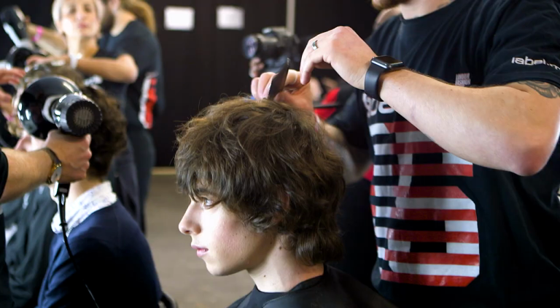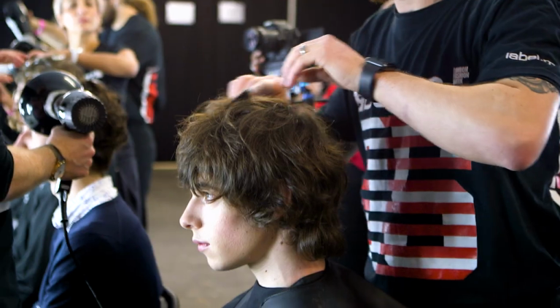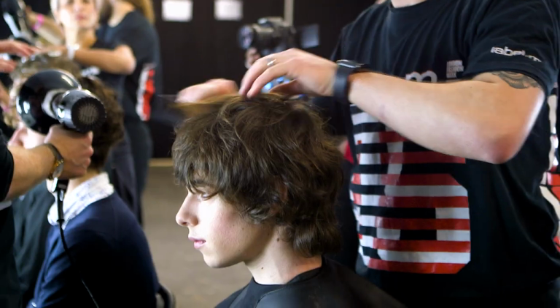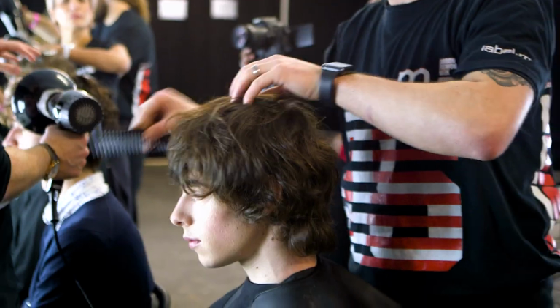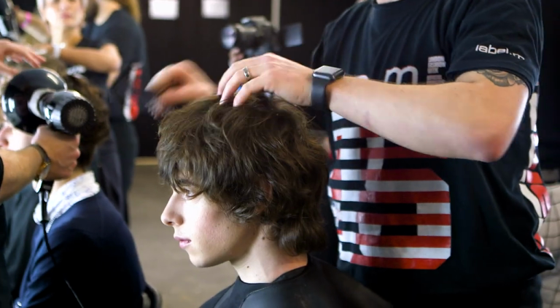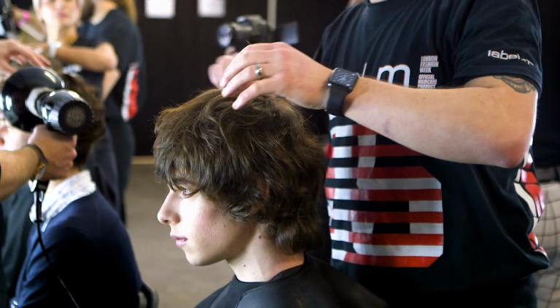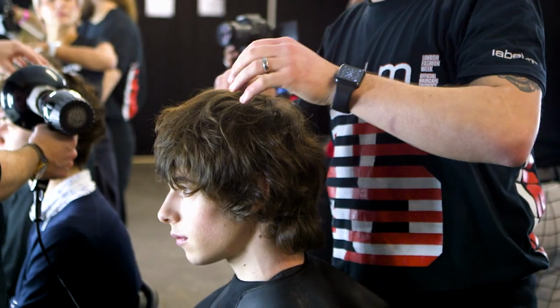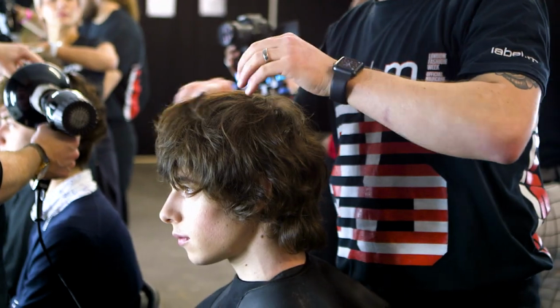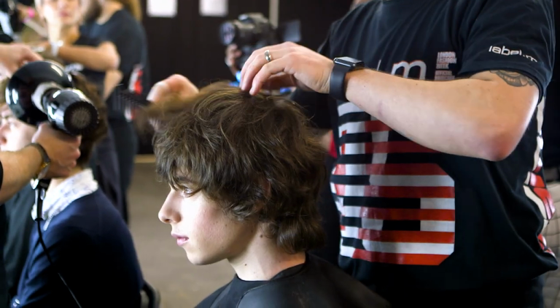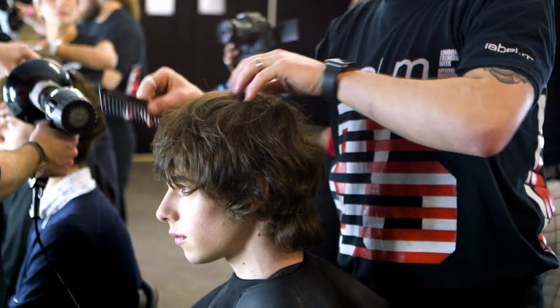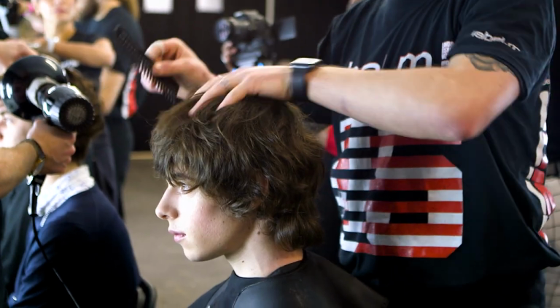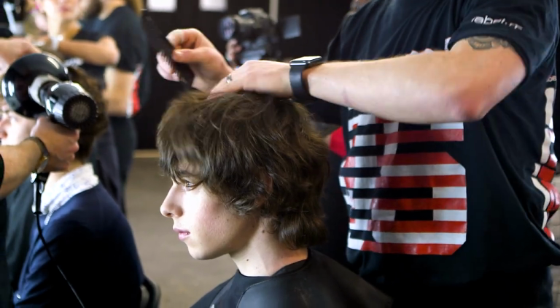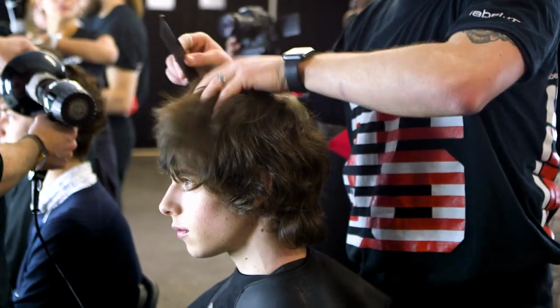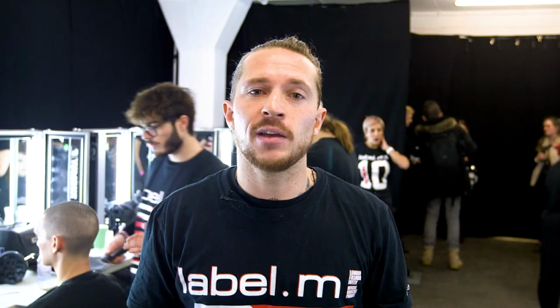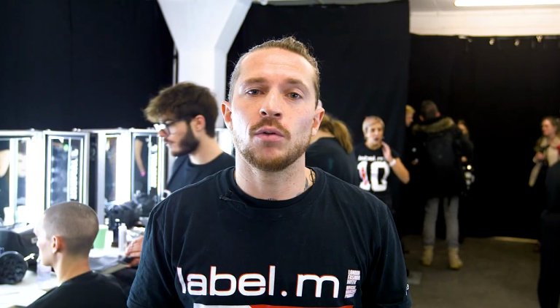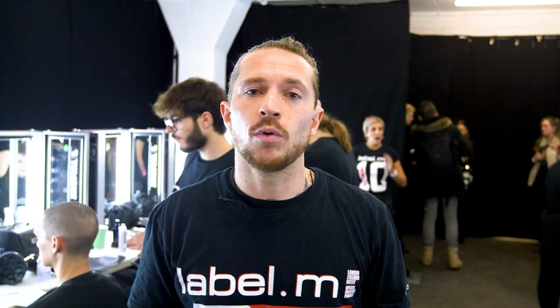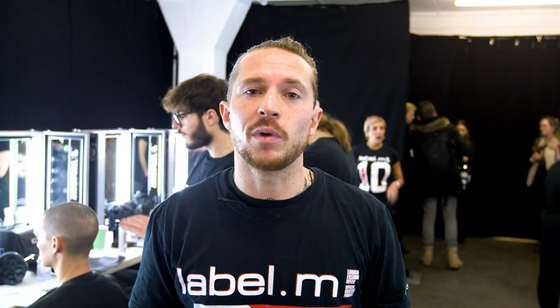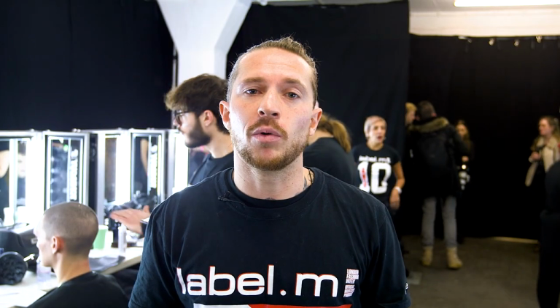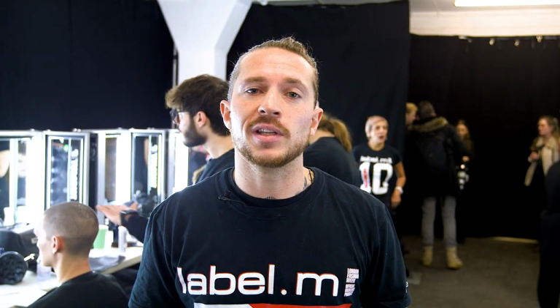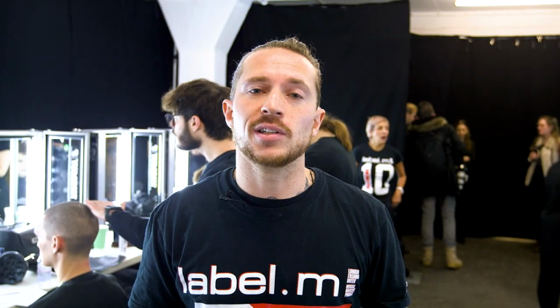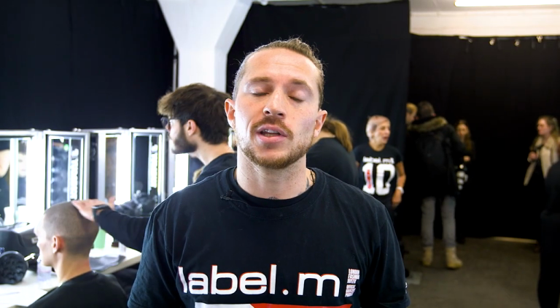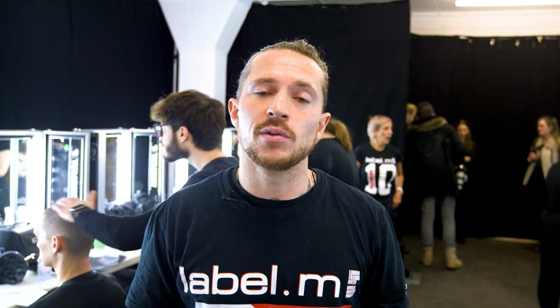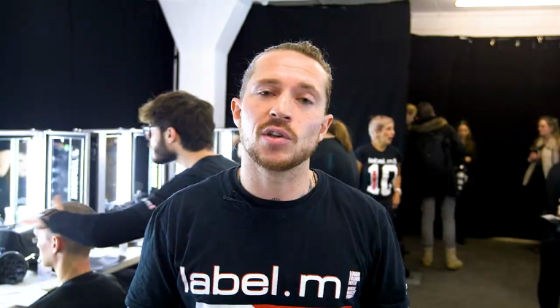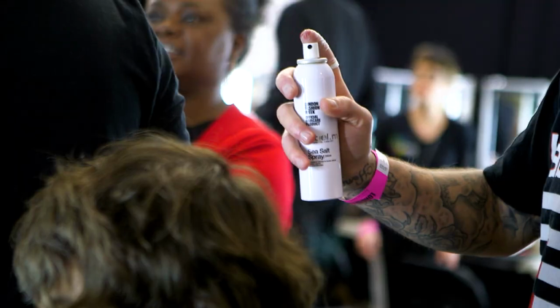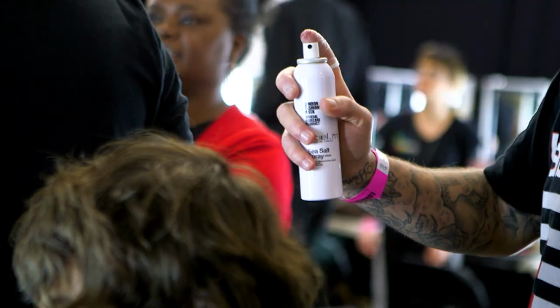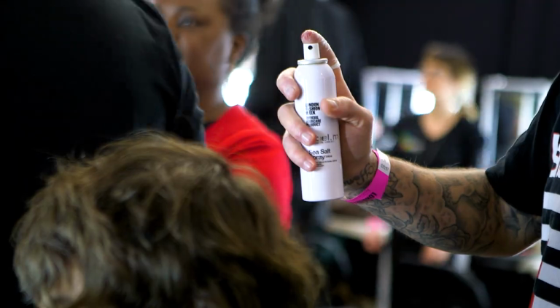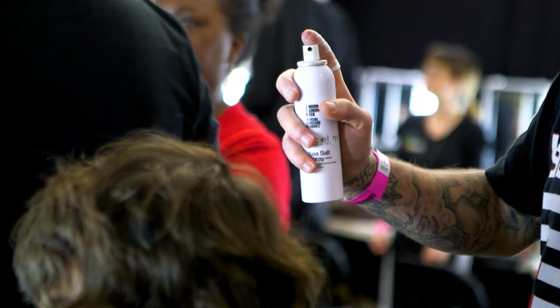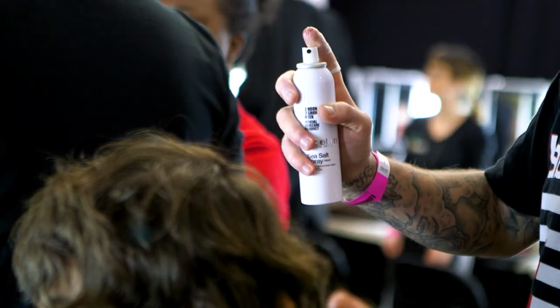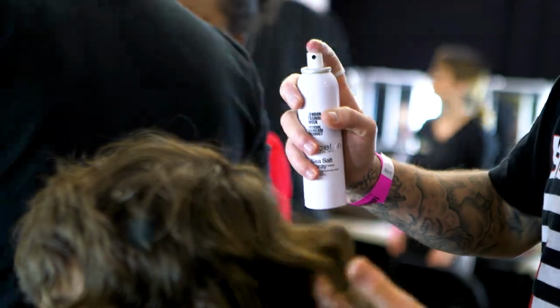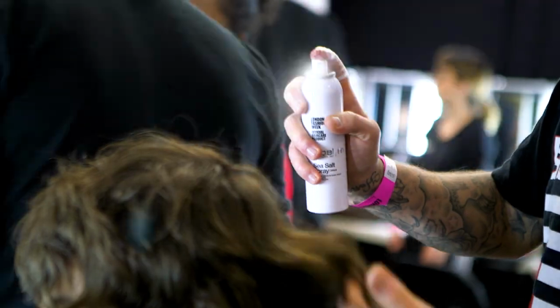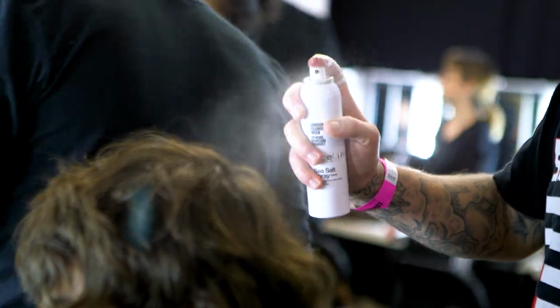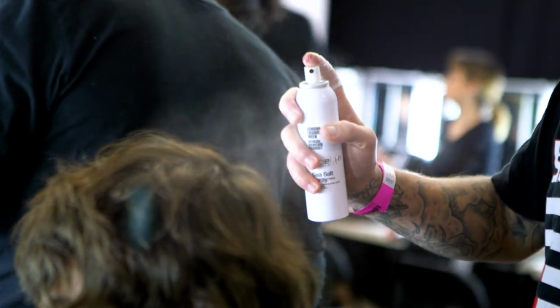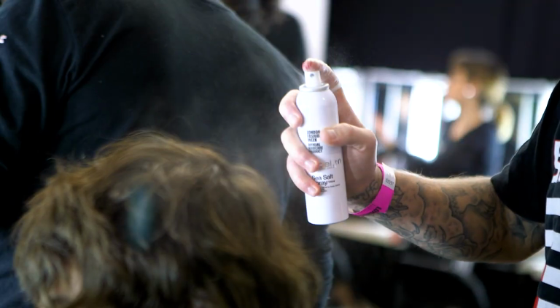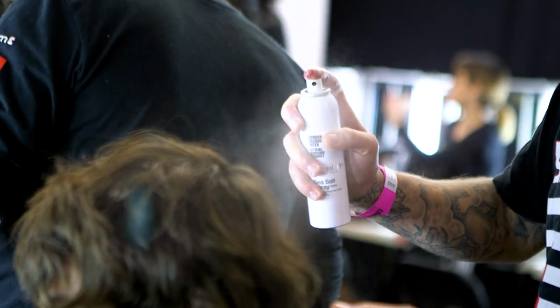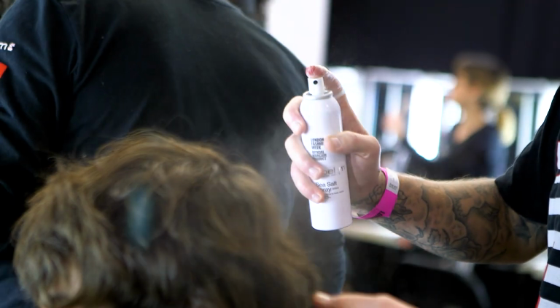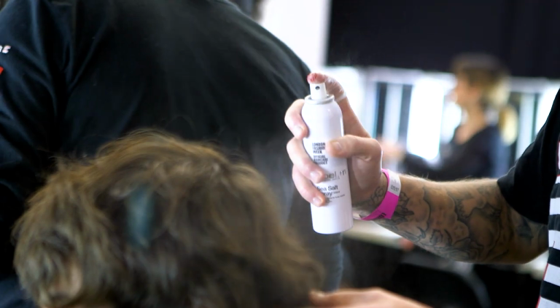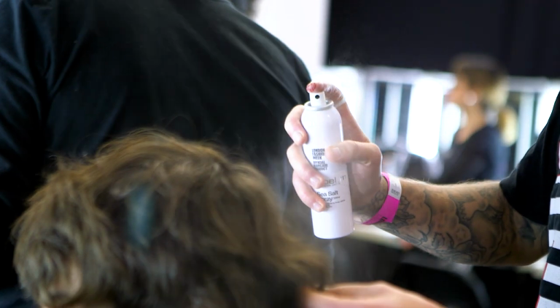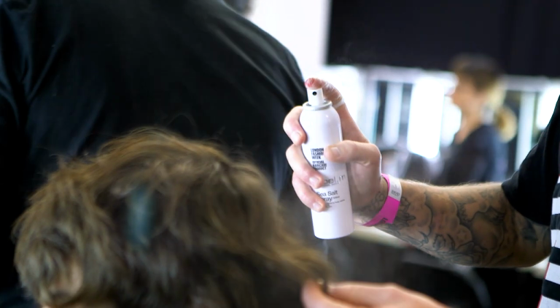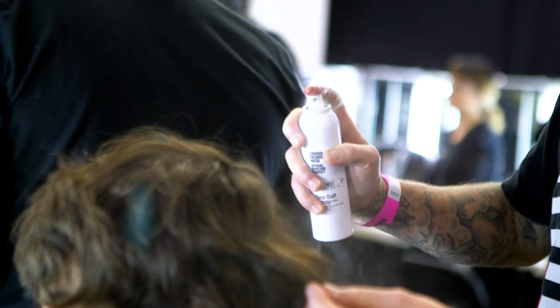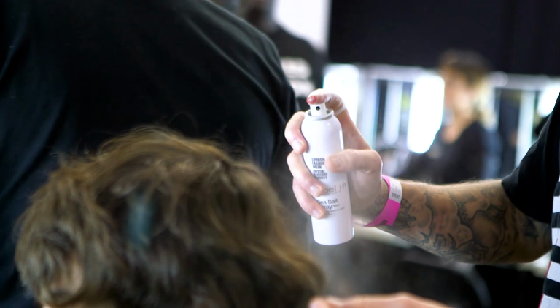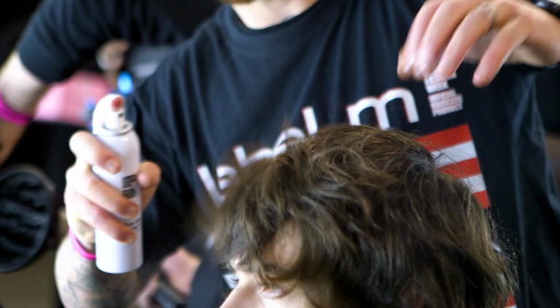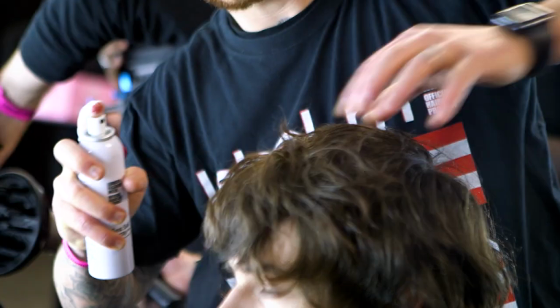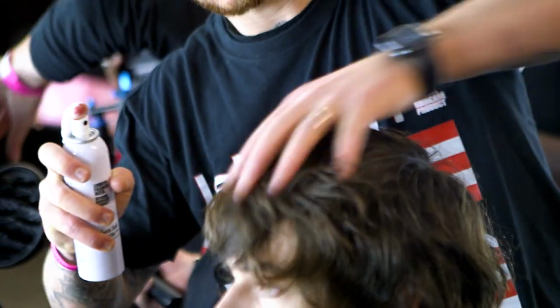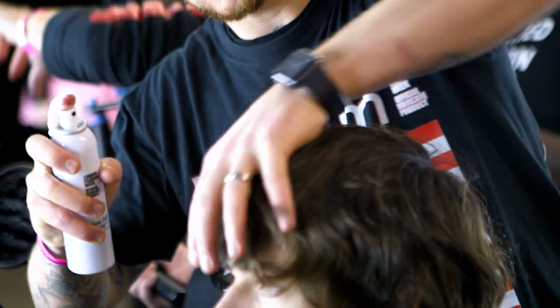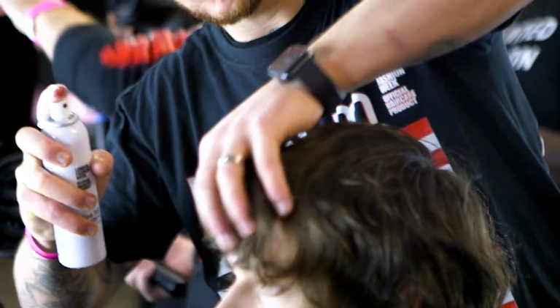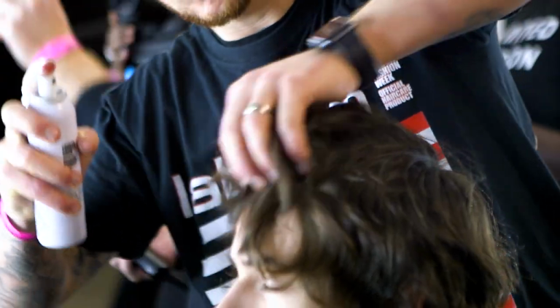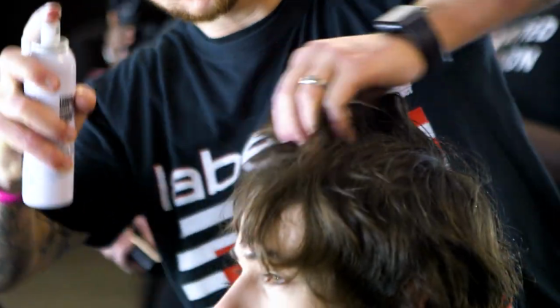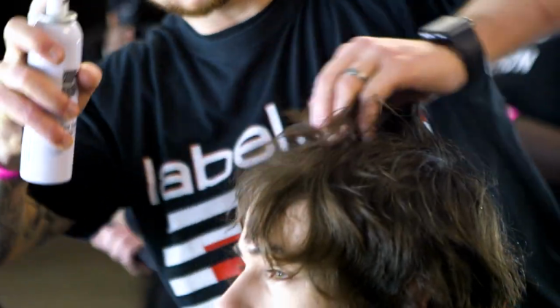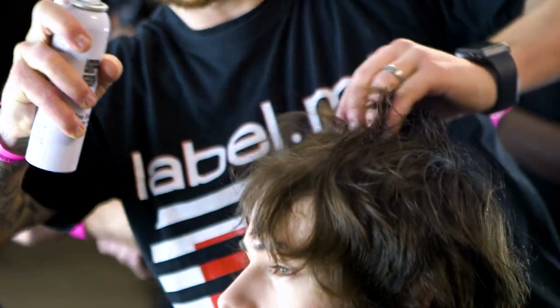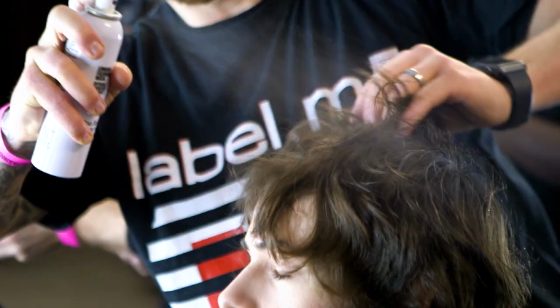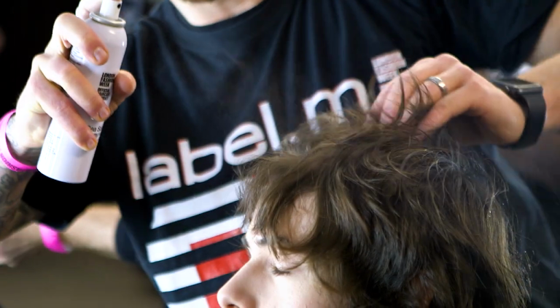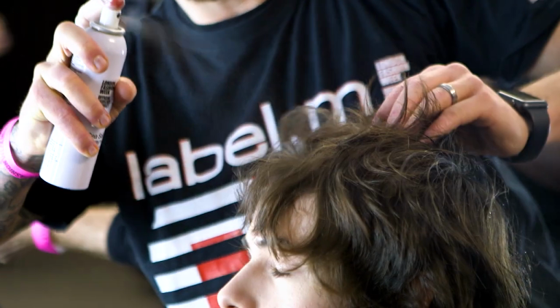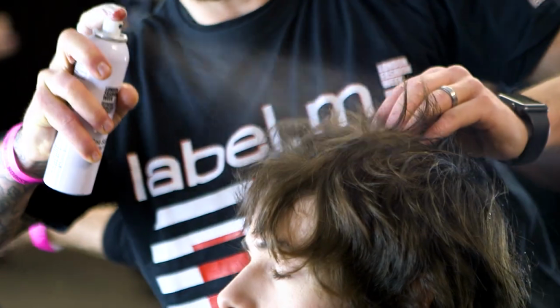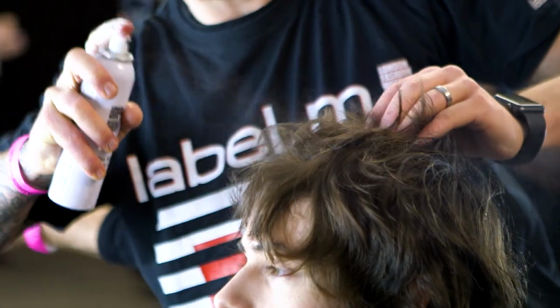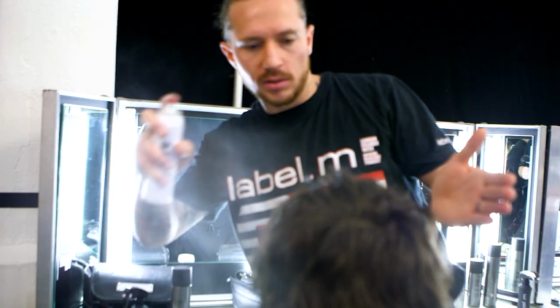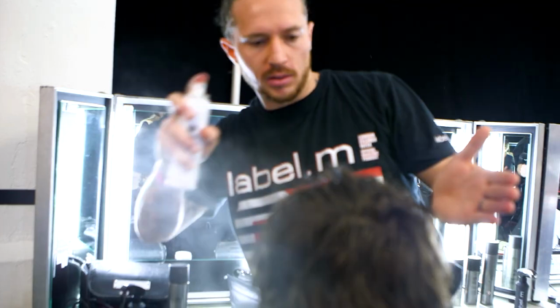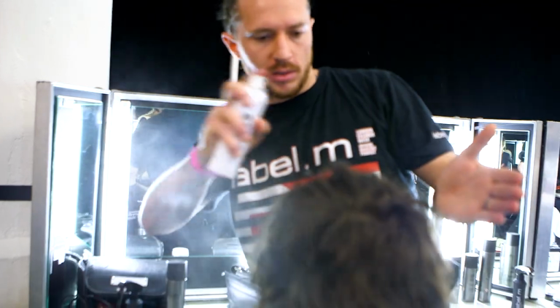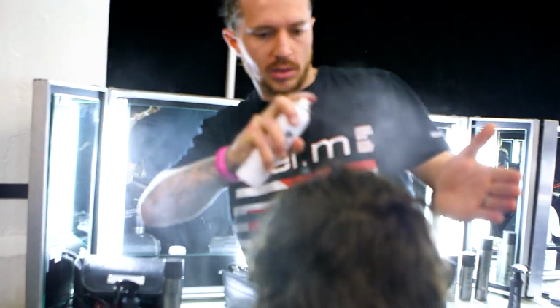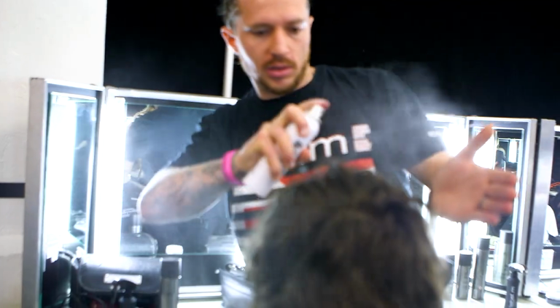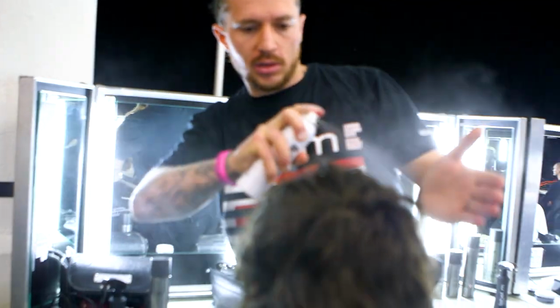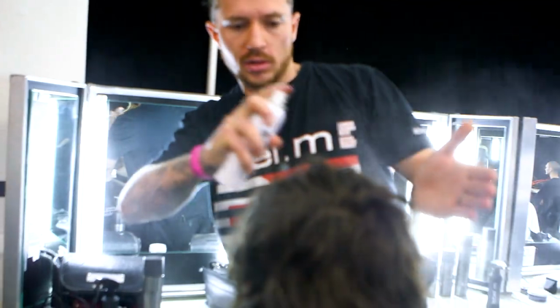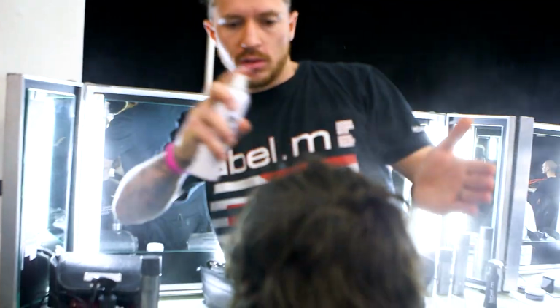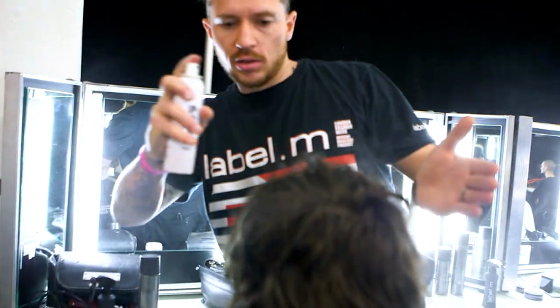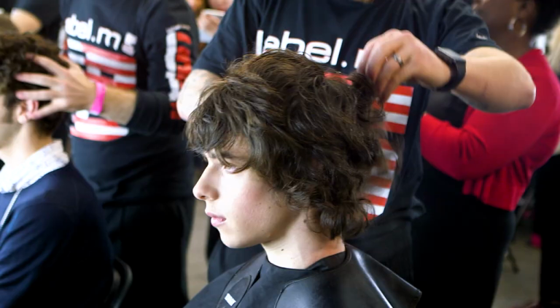For the first step today, what we wanted to do is apply the Label.M sea salt — quite generous amounts, really — to give that lived-in texture.